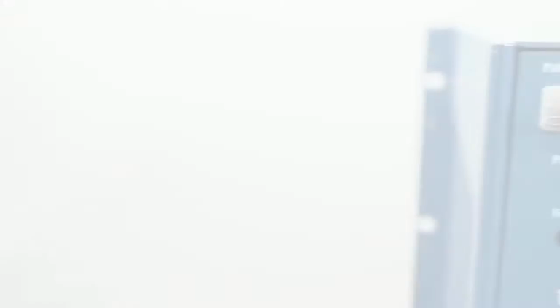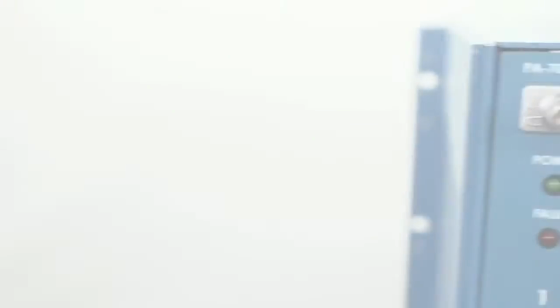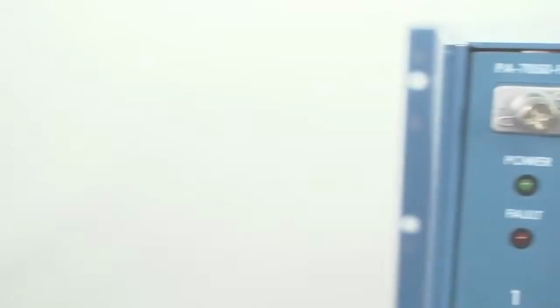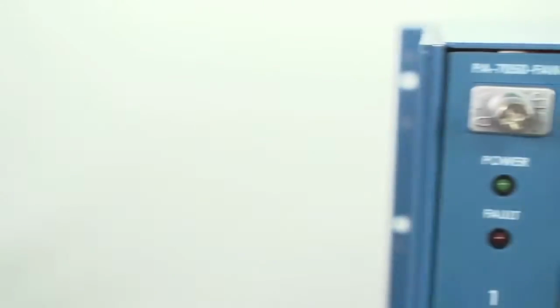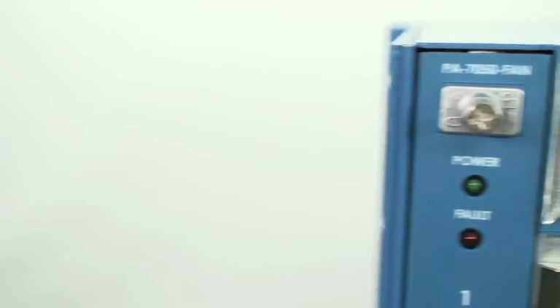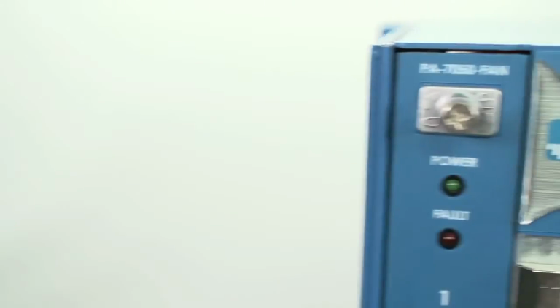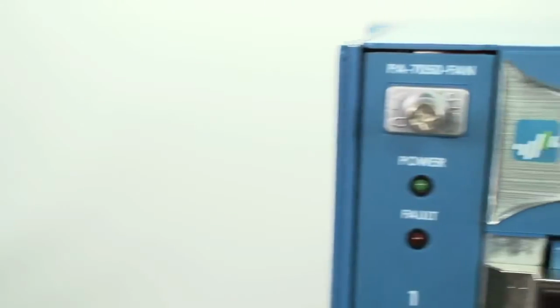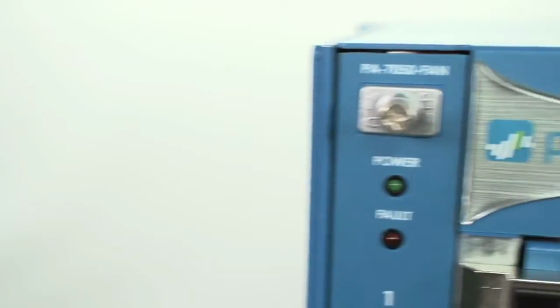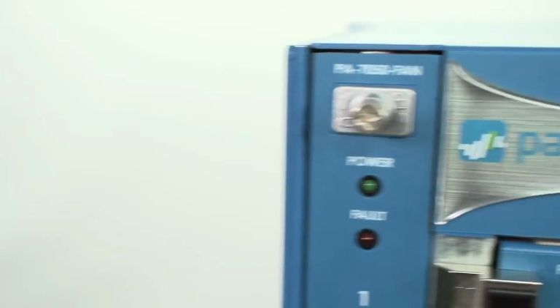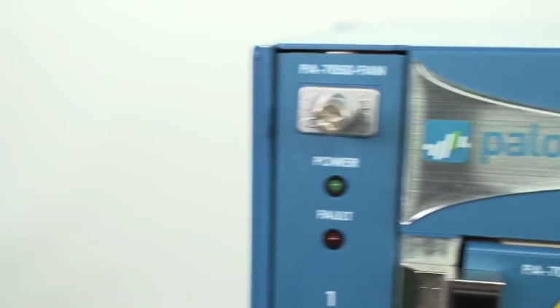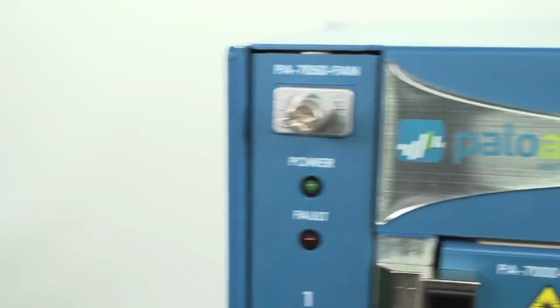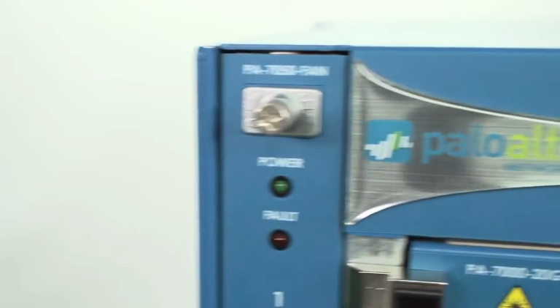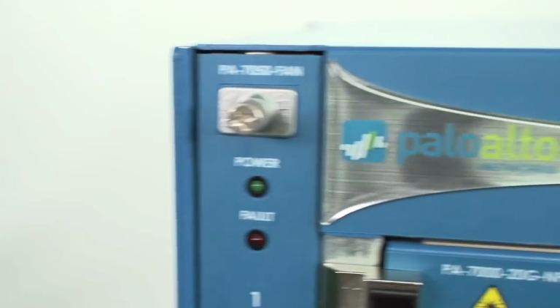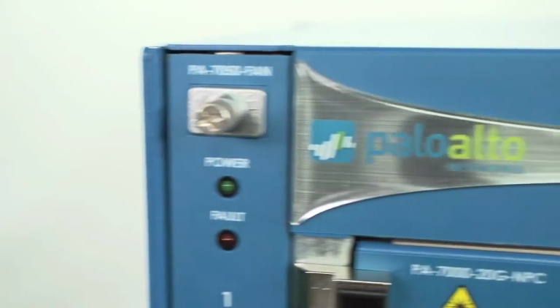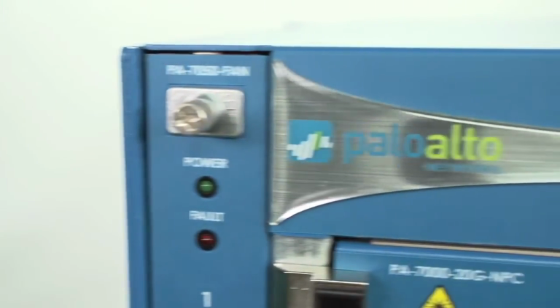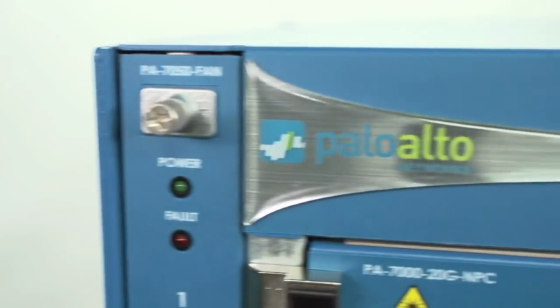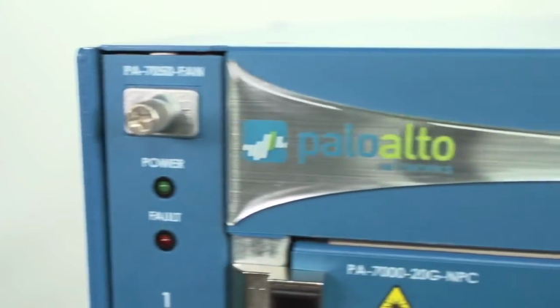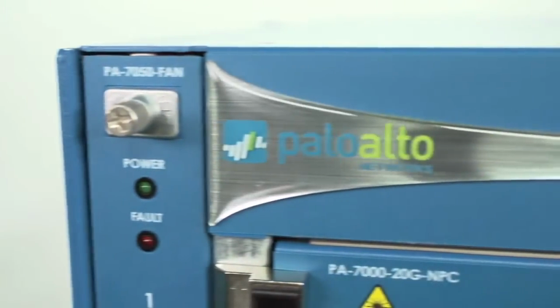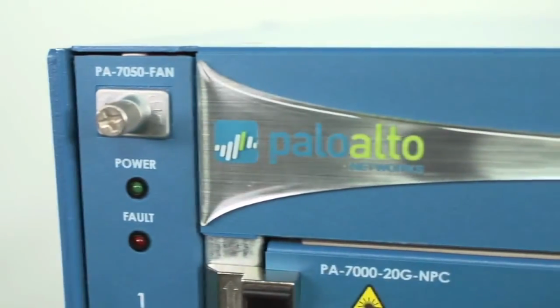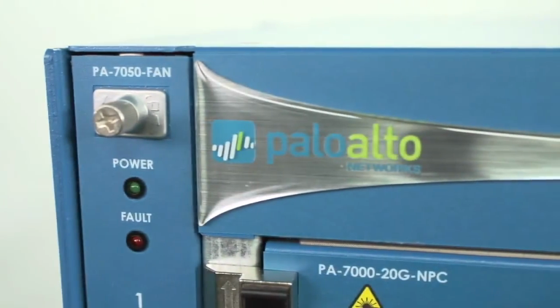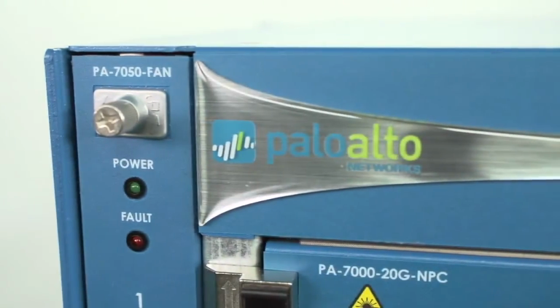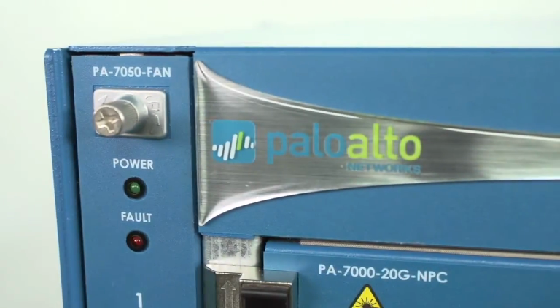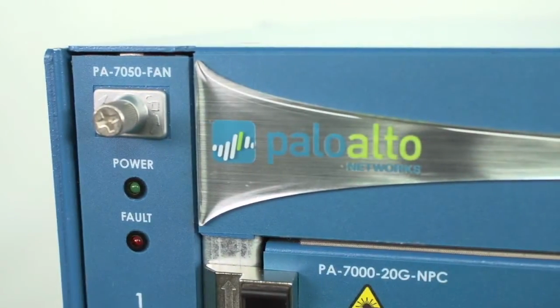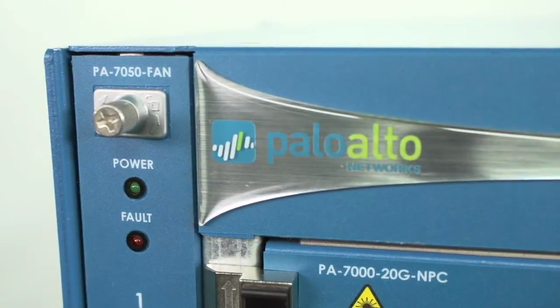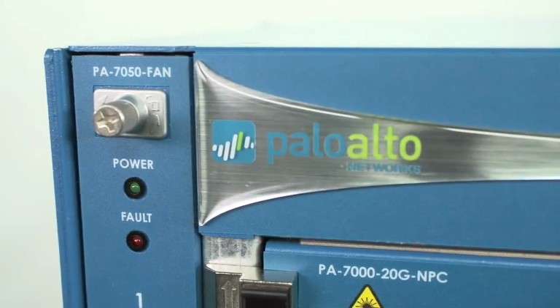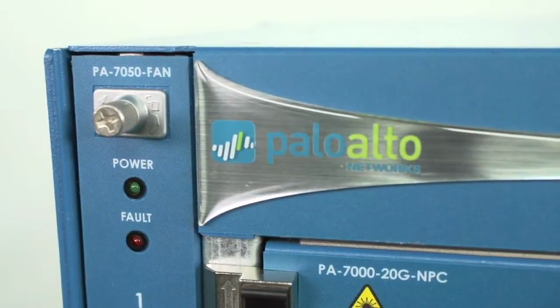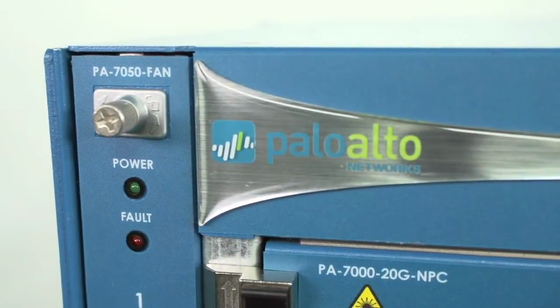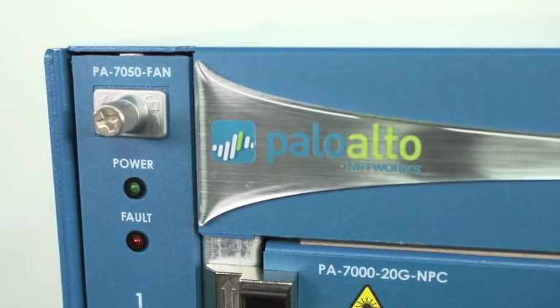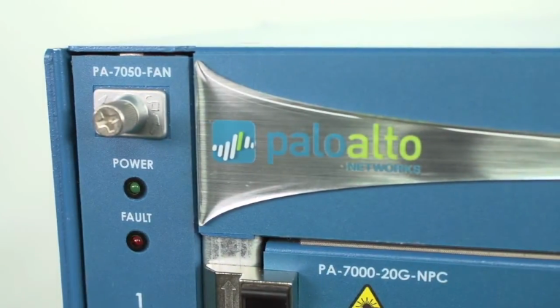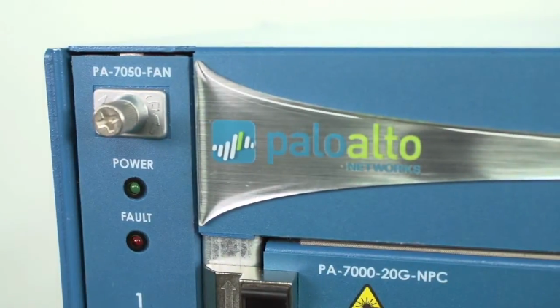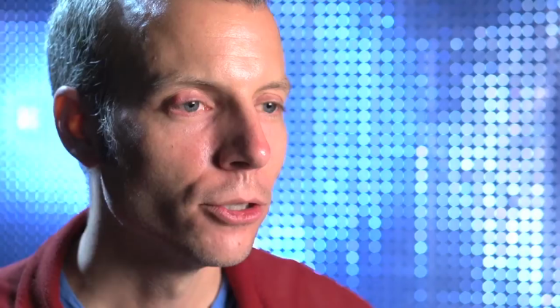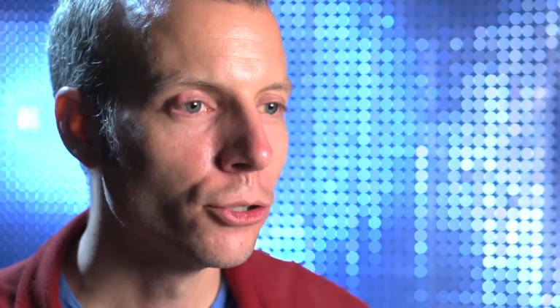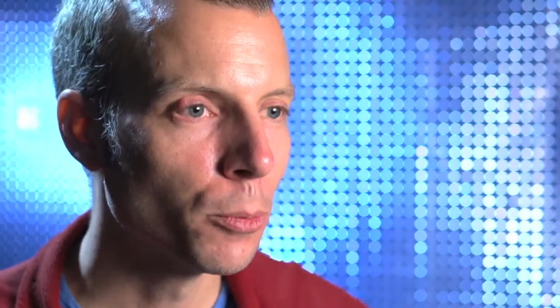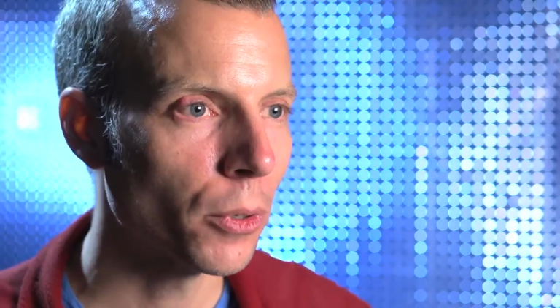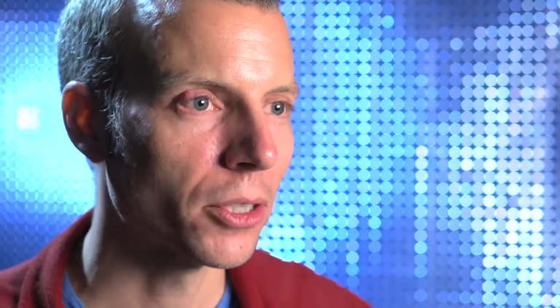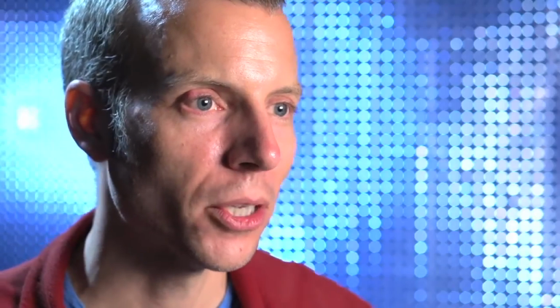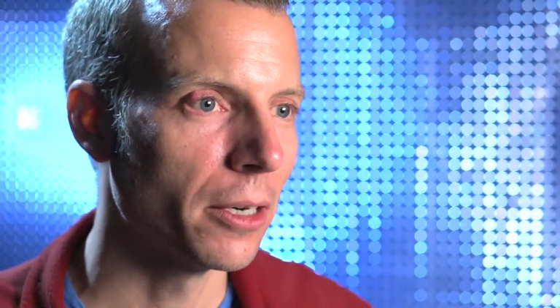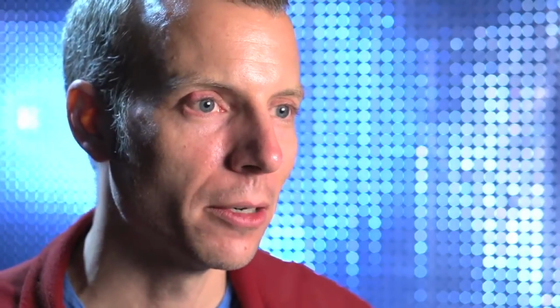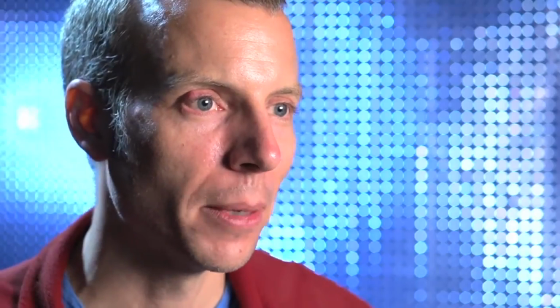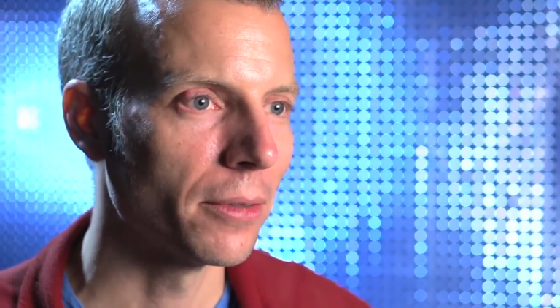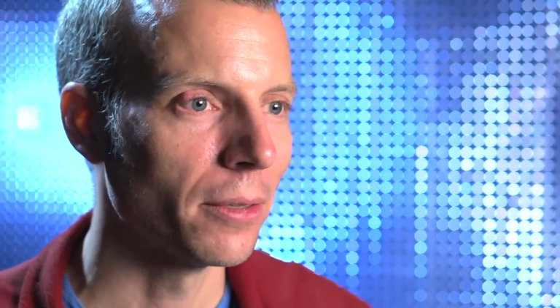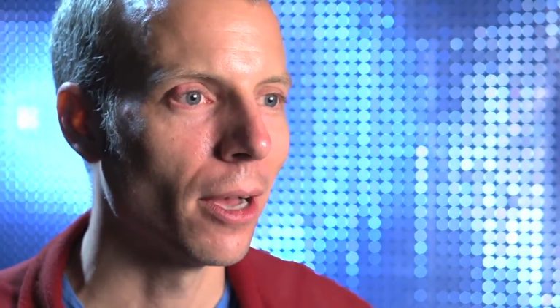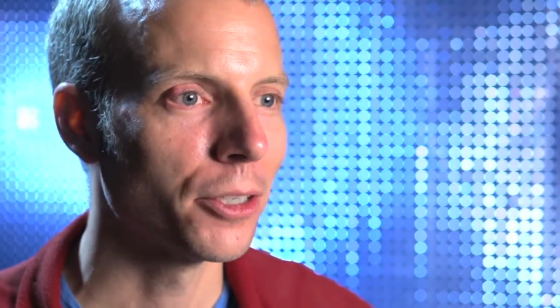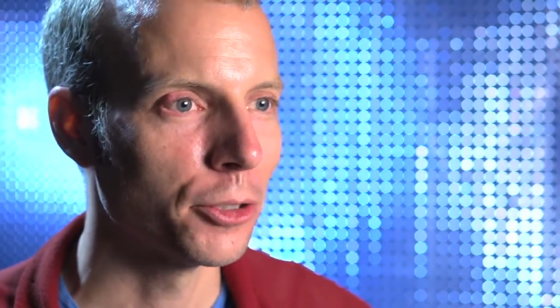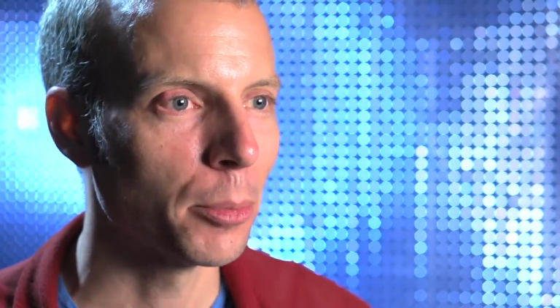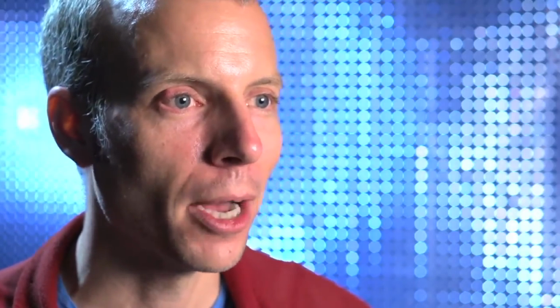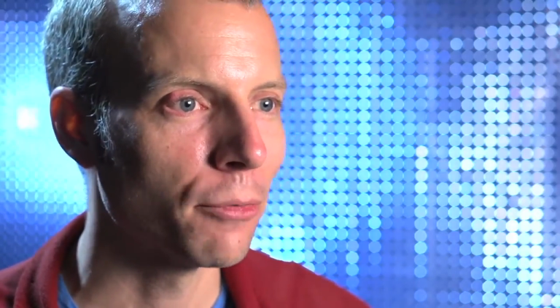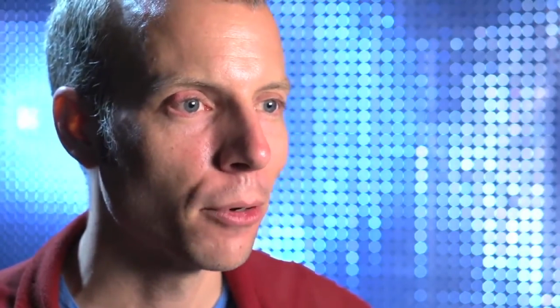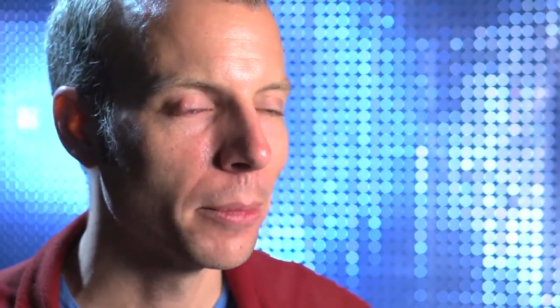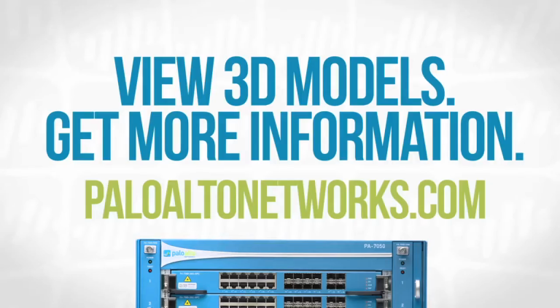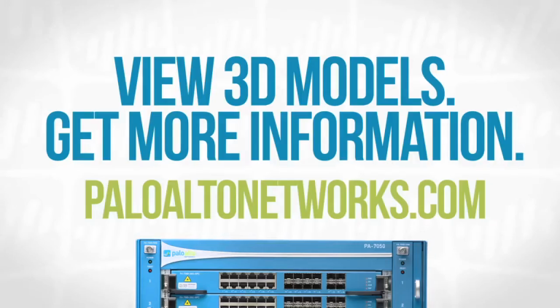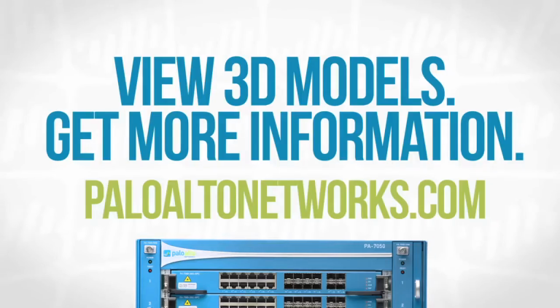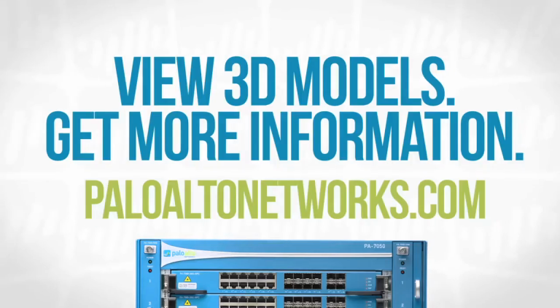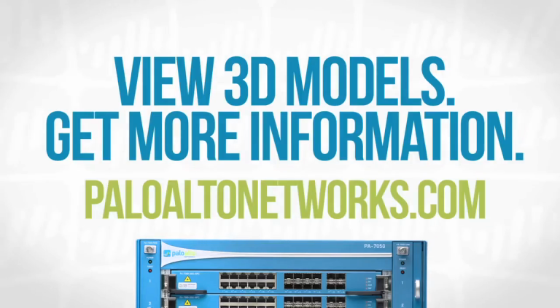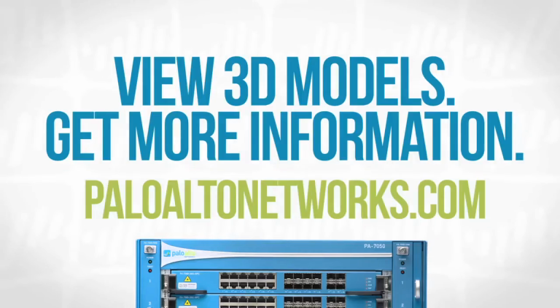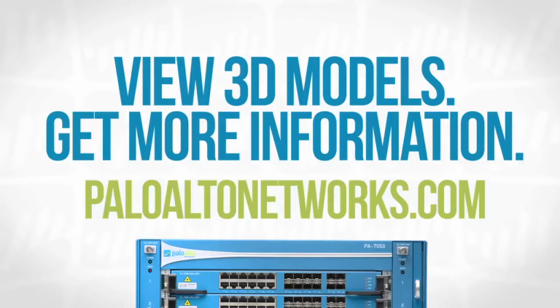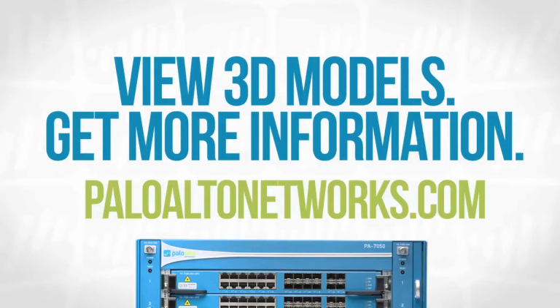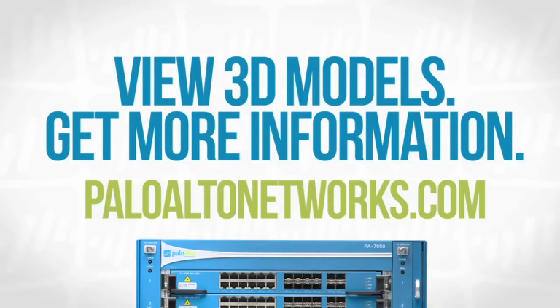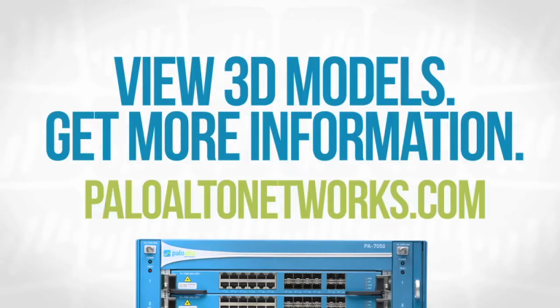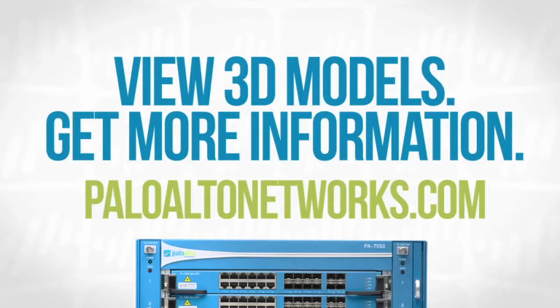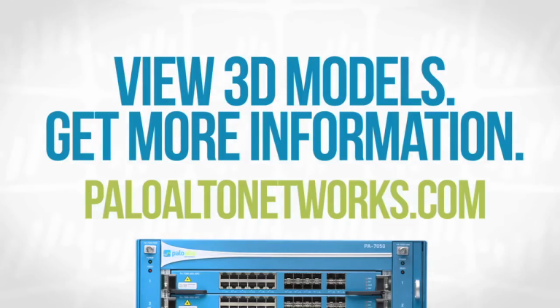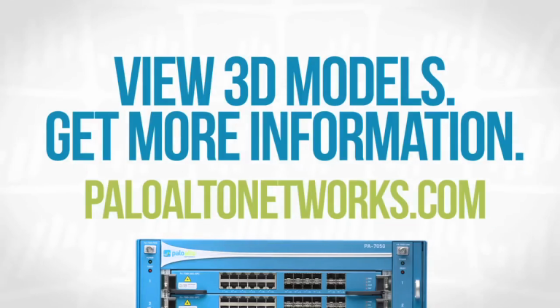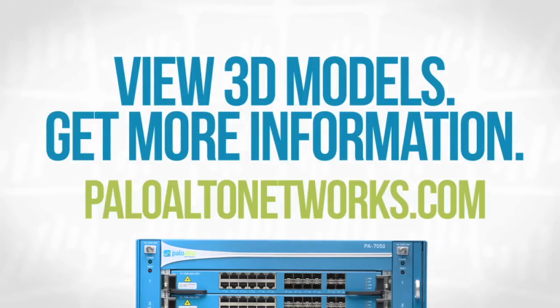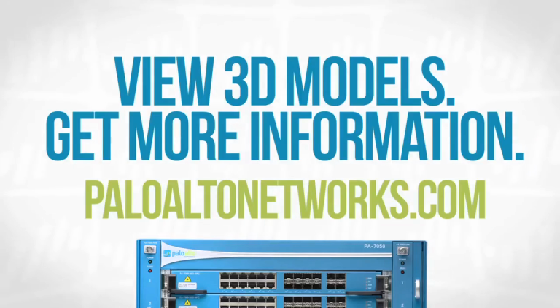So that's the introduction to the new PA7050. Super excited about the launch of this platform — hope you come and check it out in more detail.